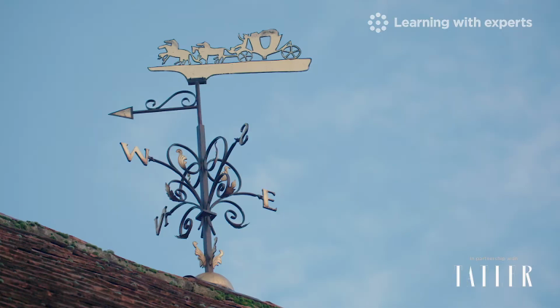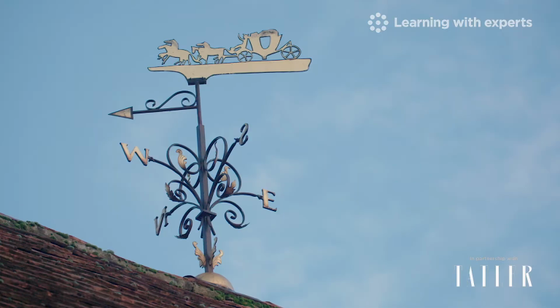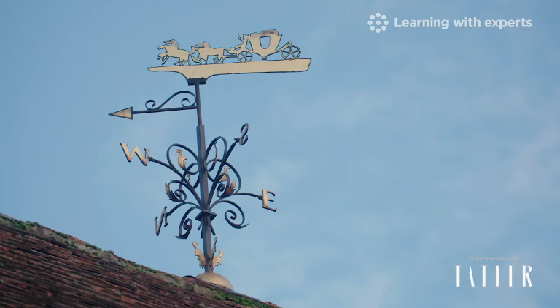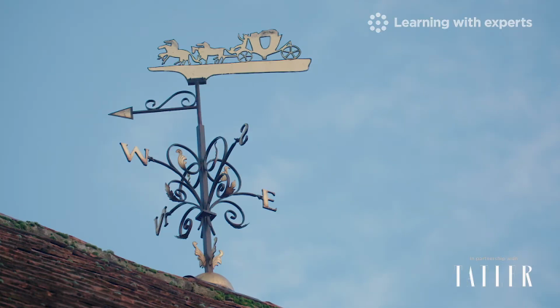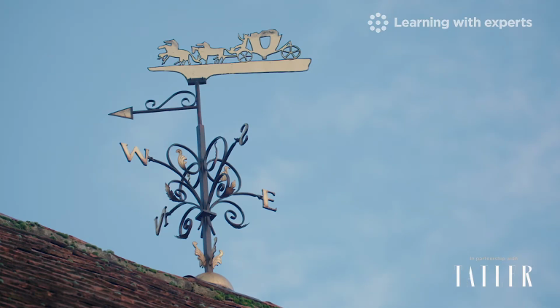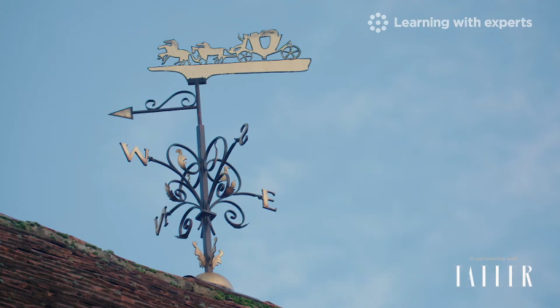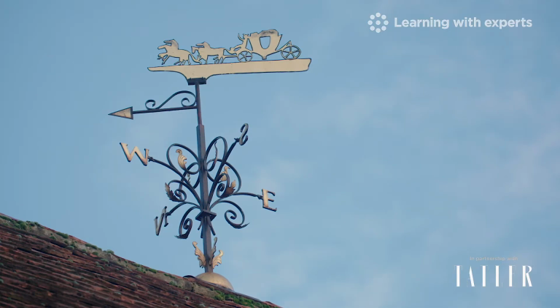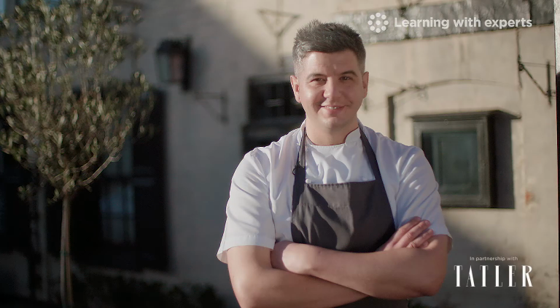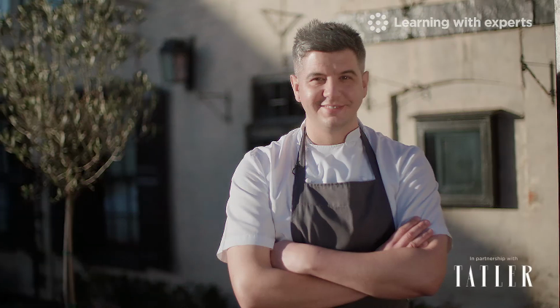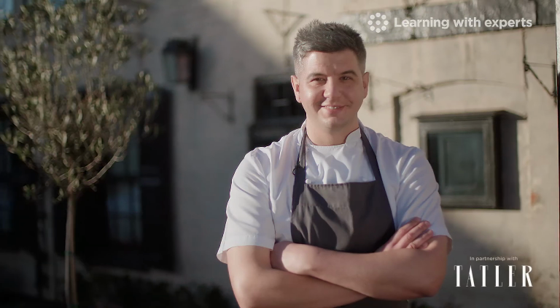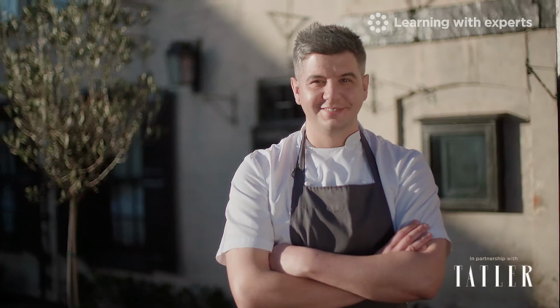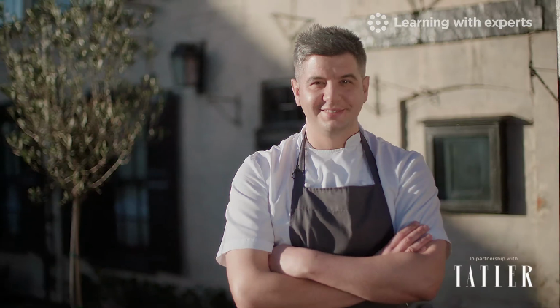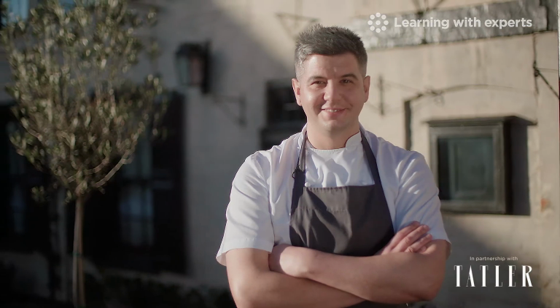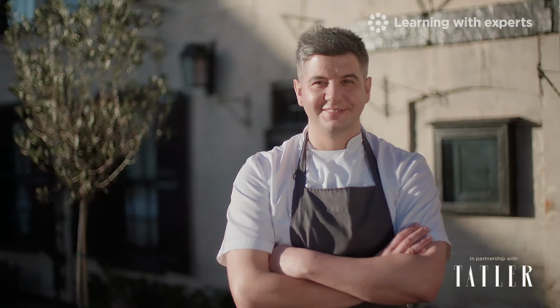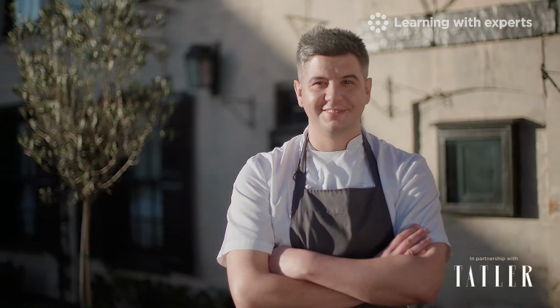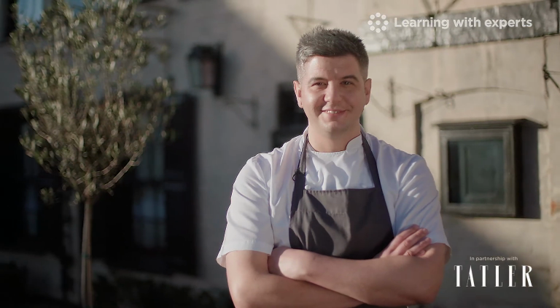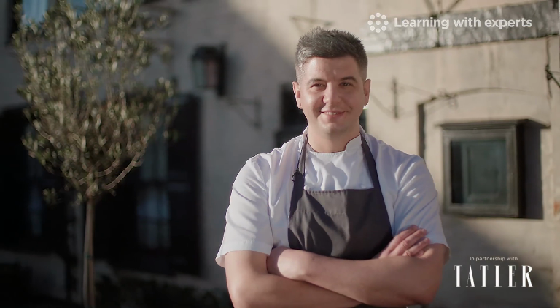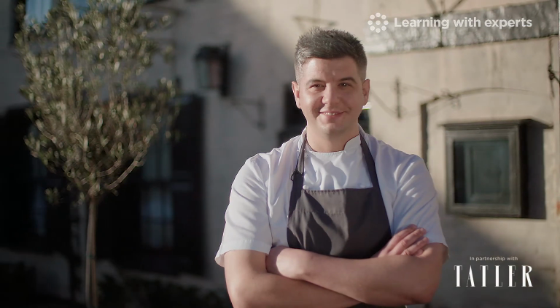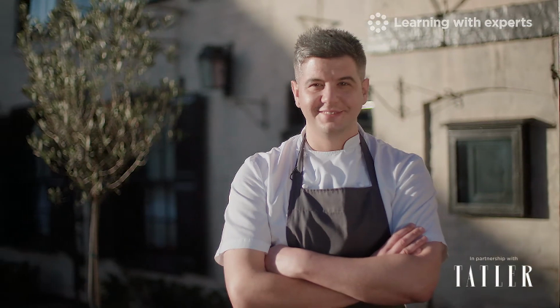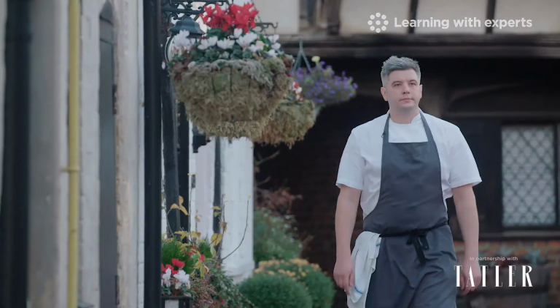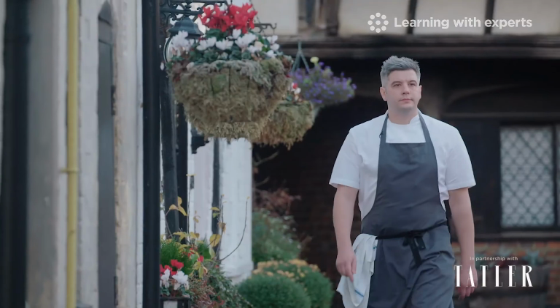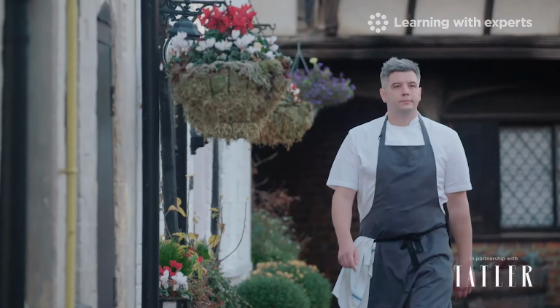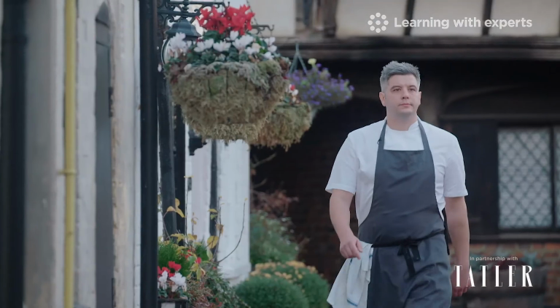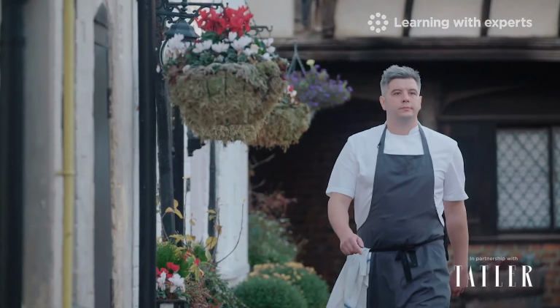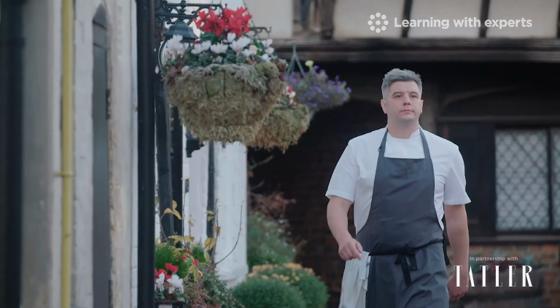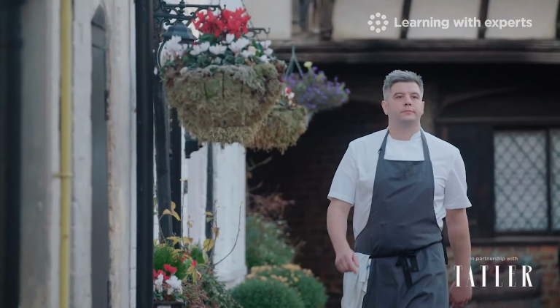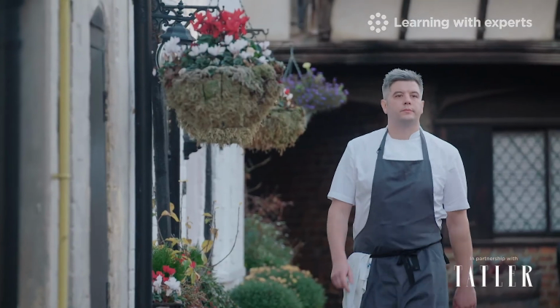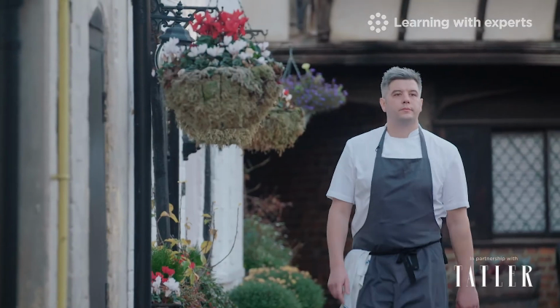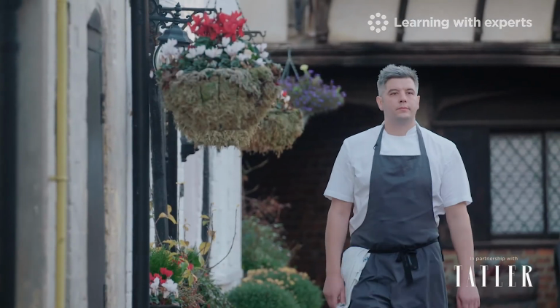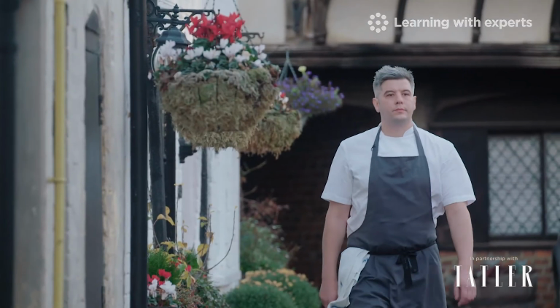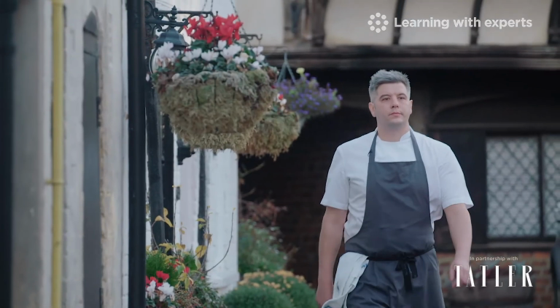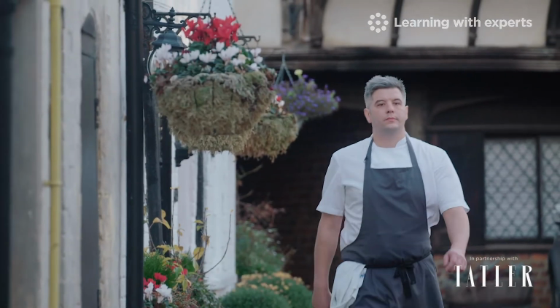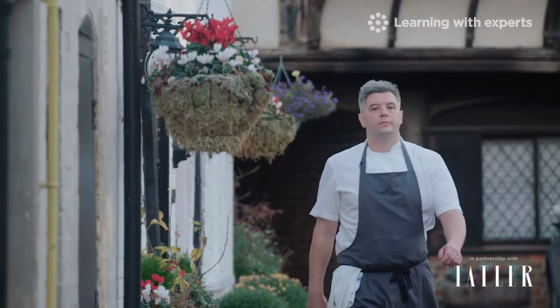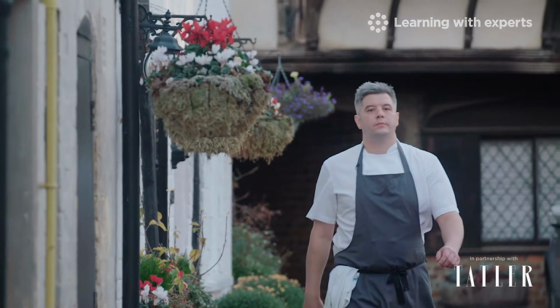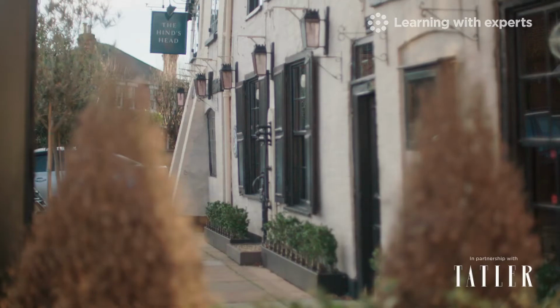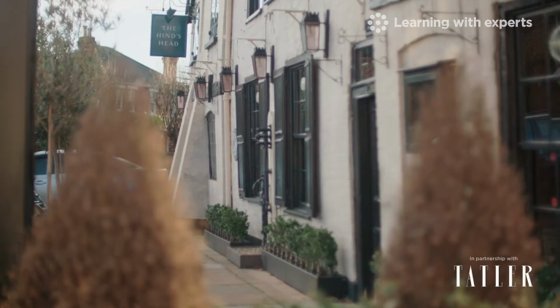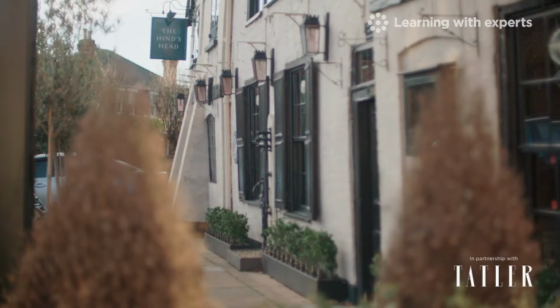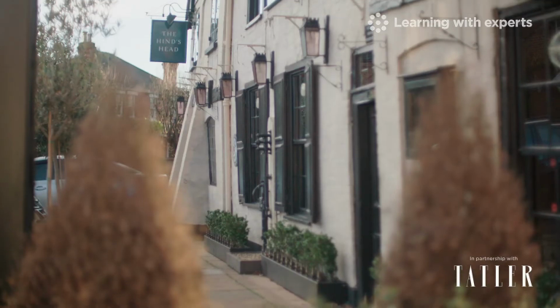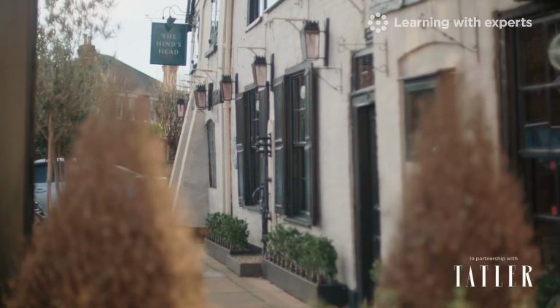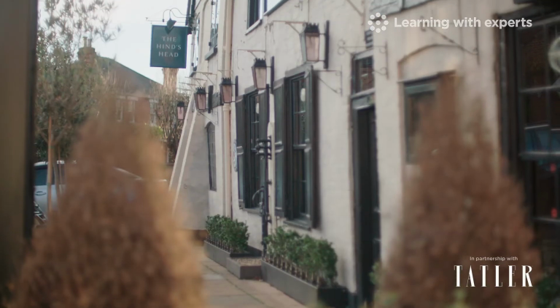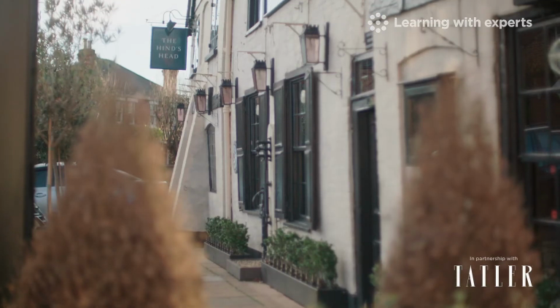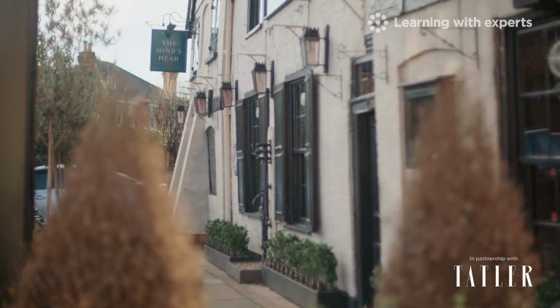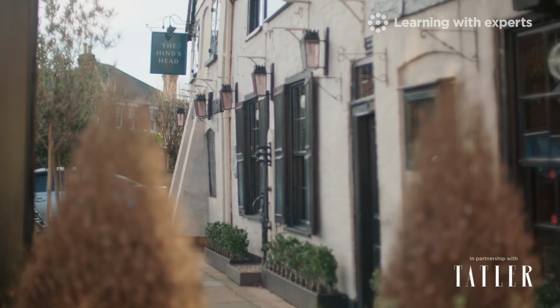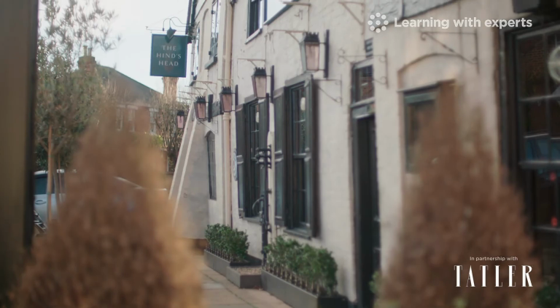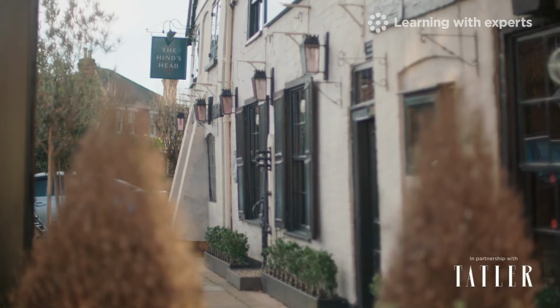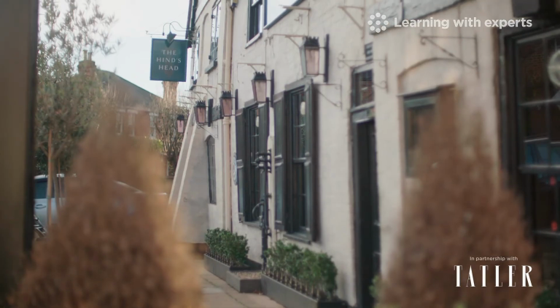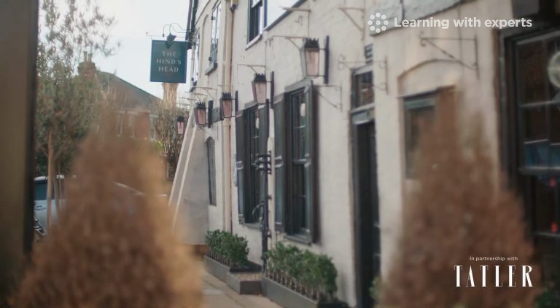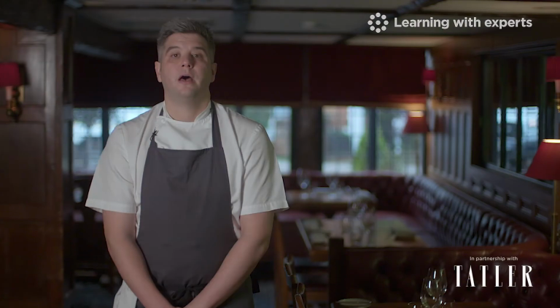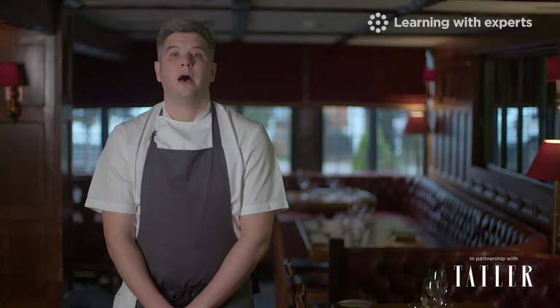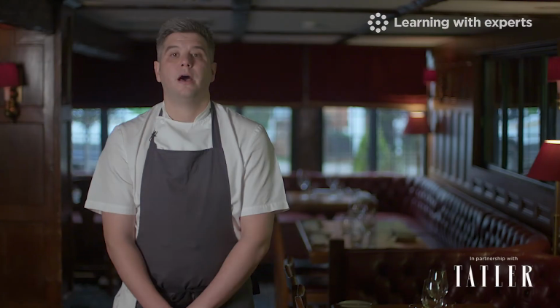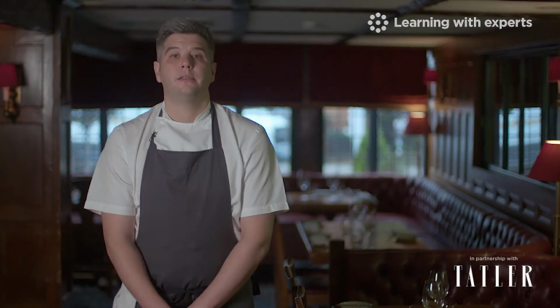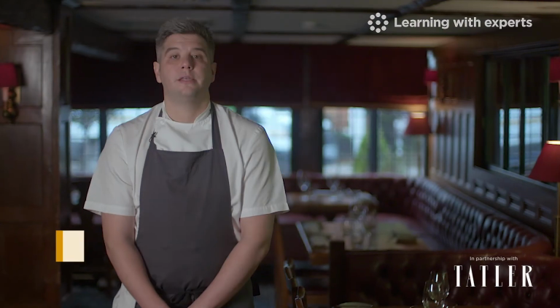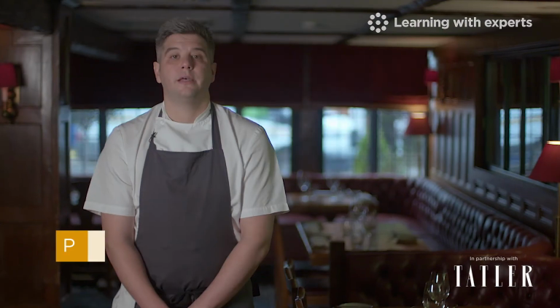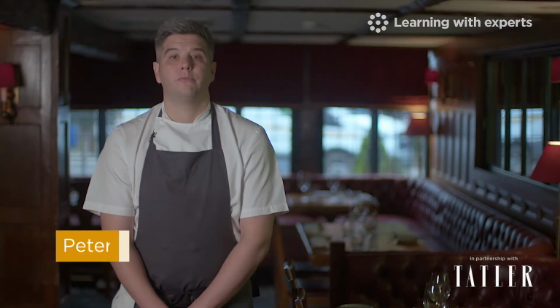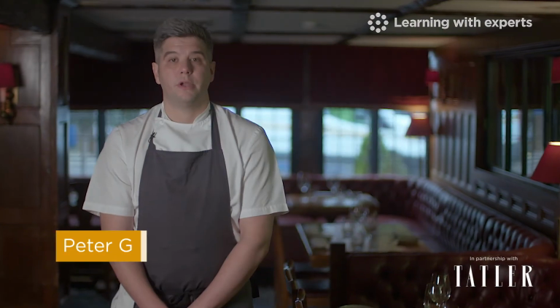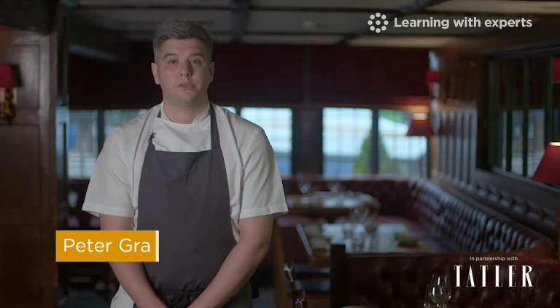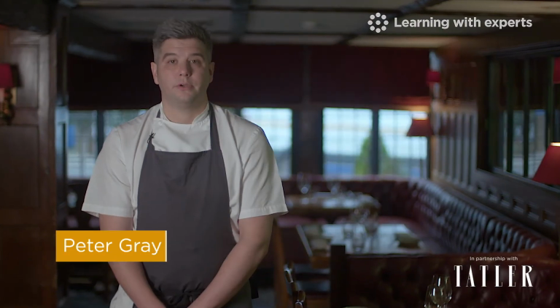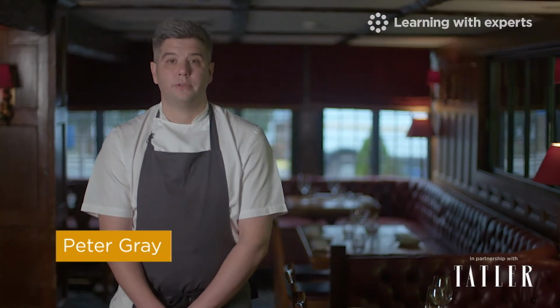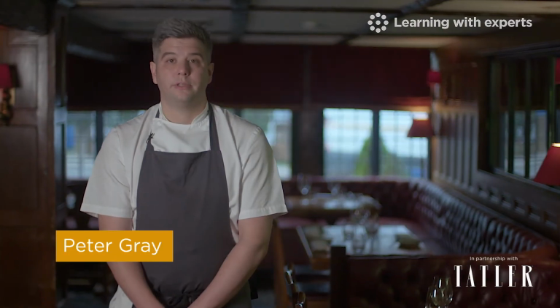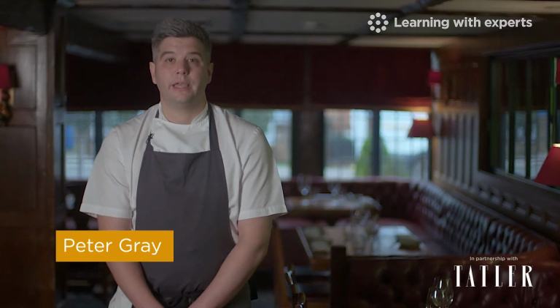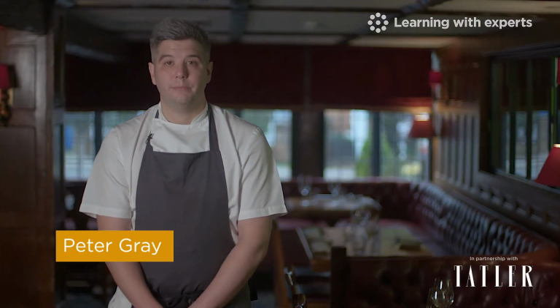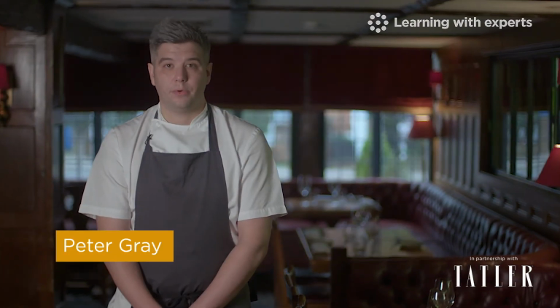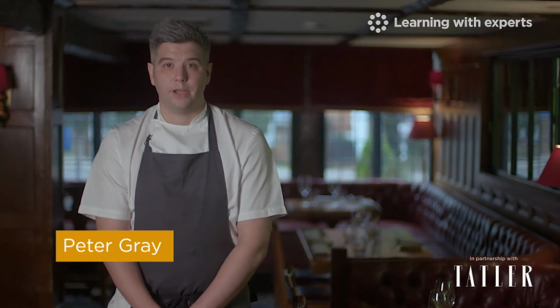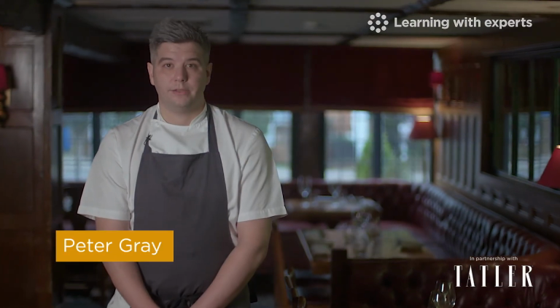Hello and welcome. My name is Peter Gray. I'm the head chef here at Heston Blumenthal's Hinds Head restaurant in Bray.